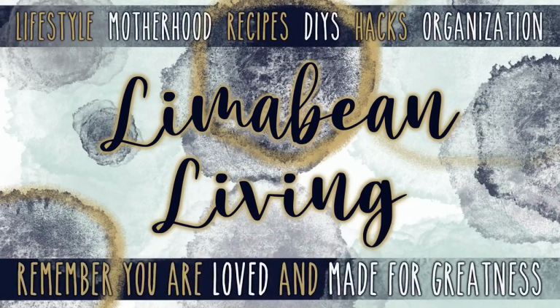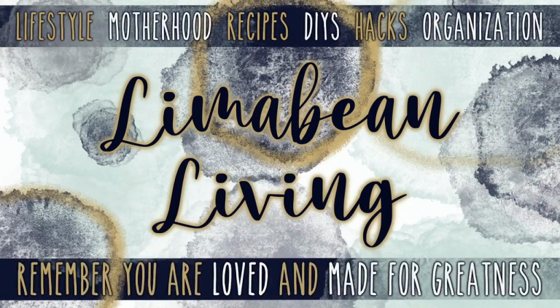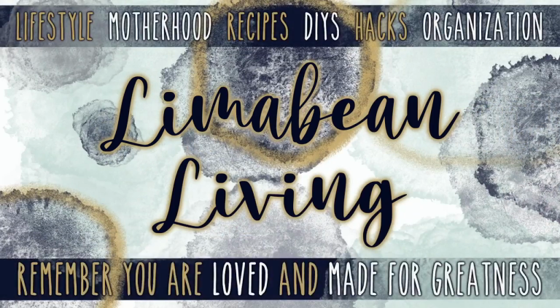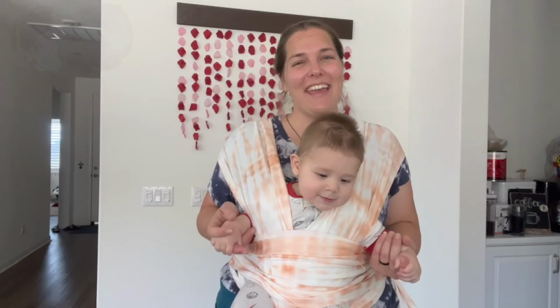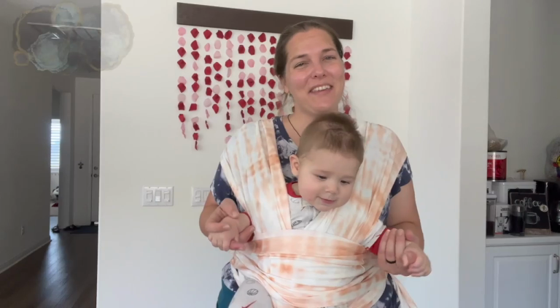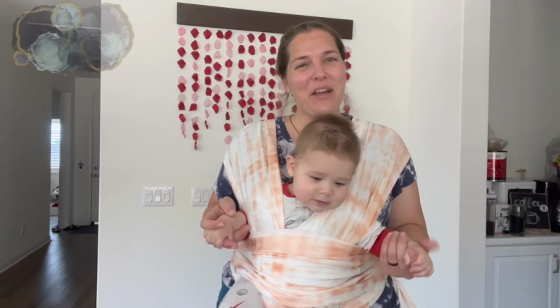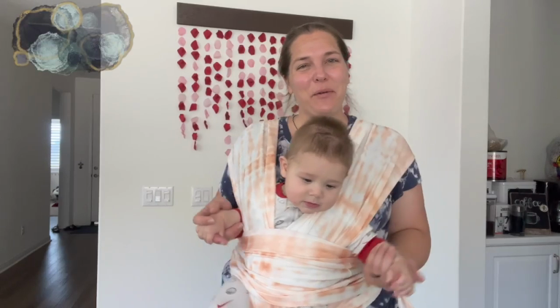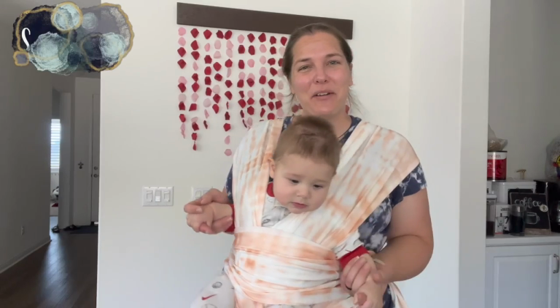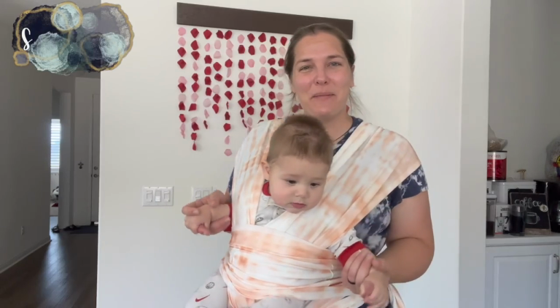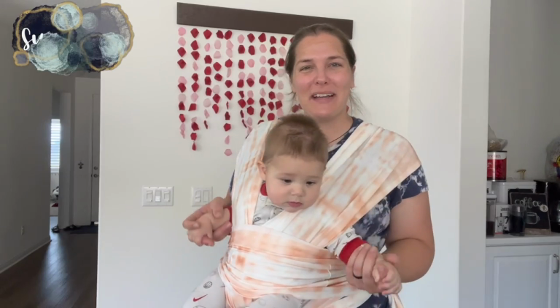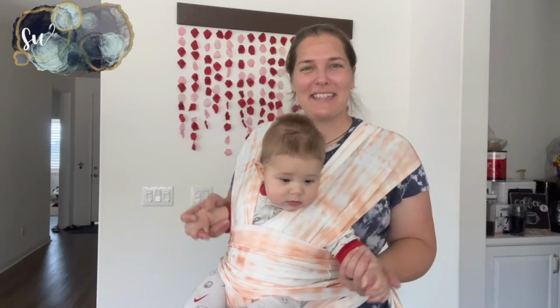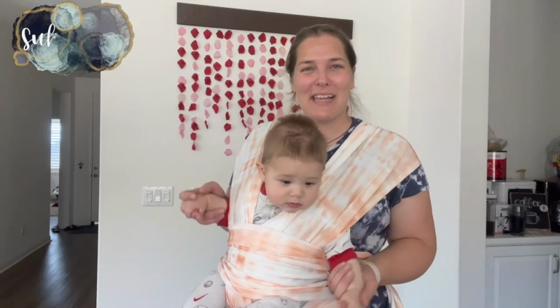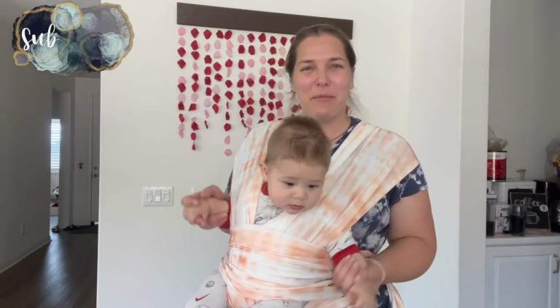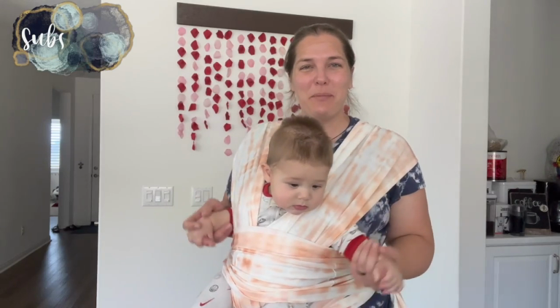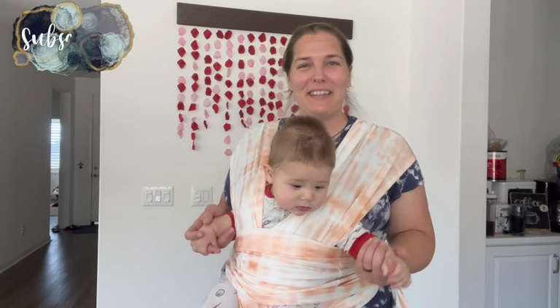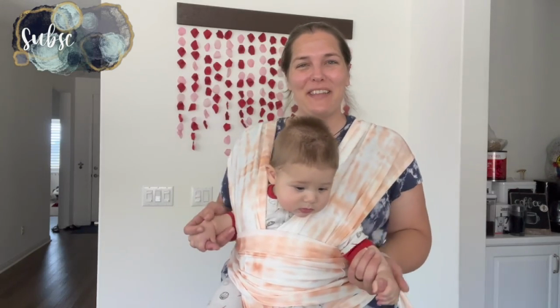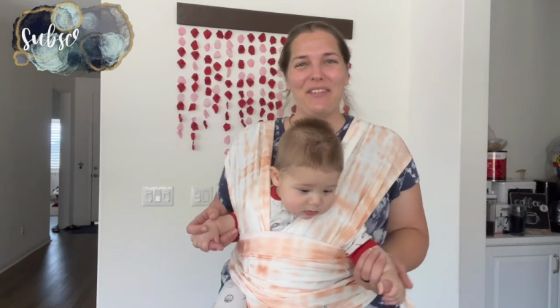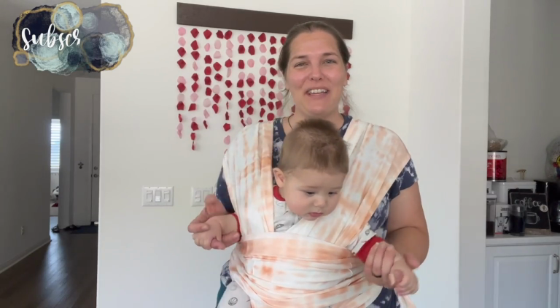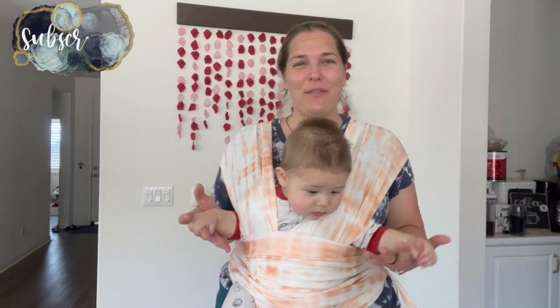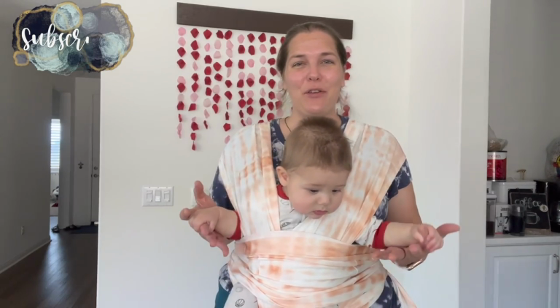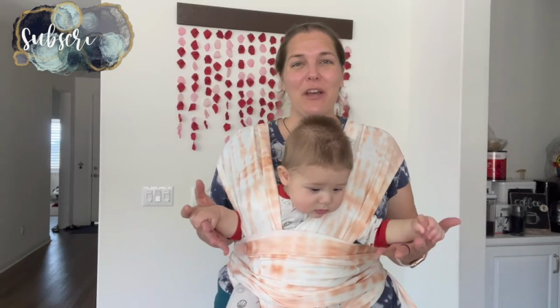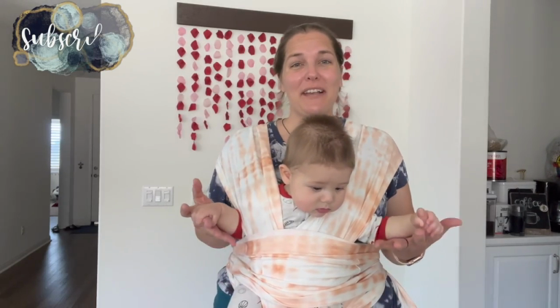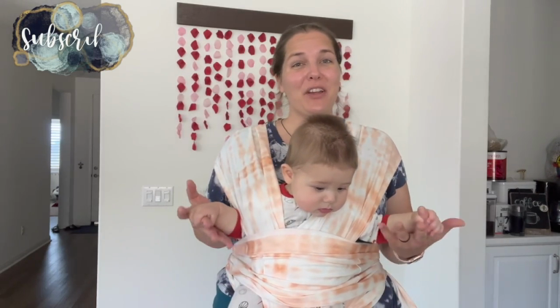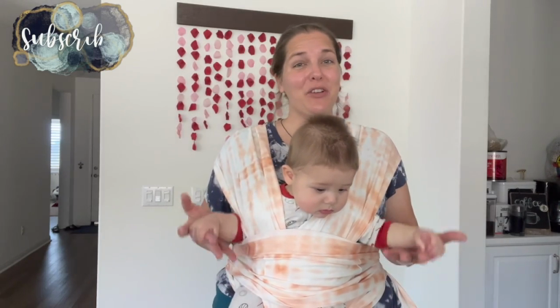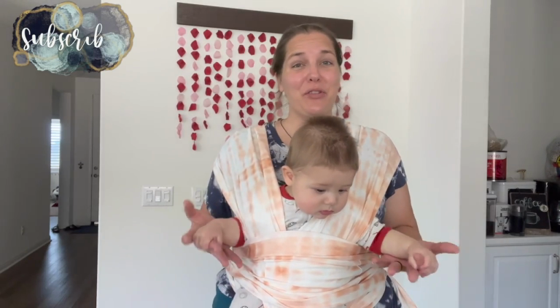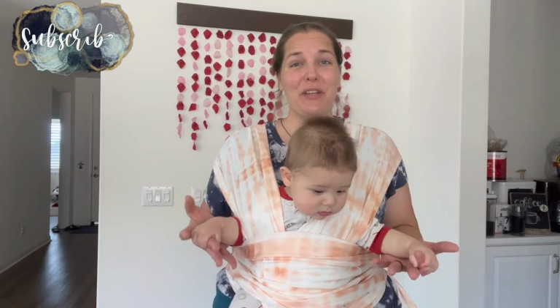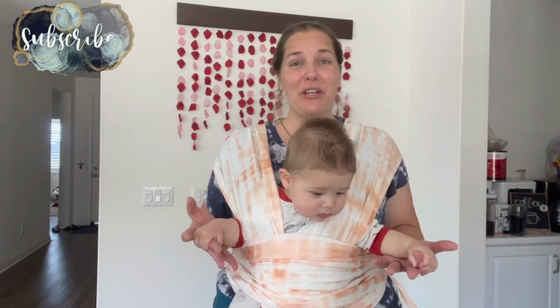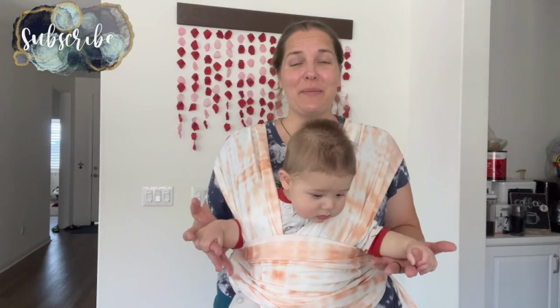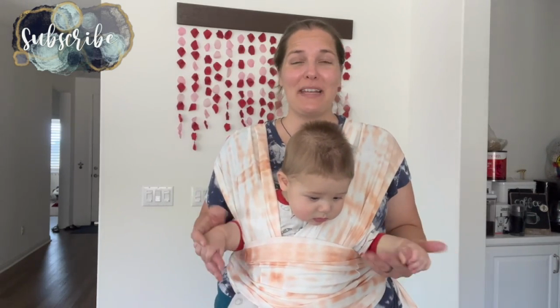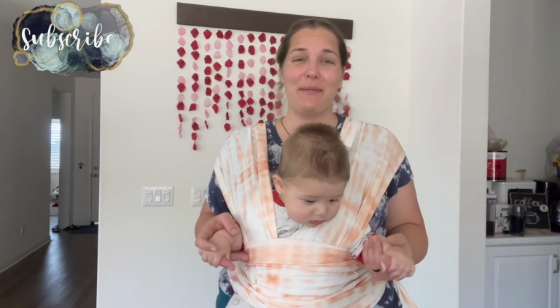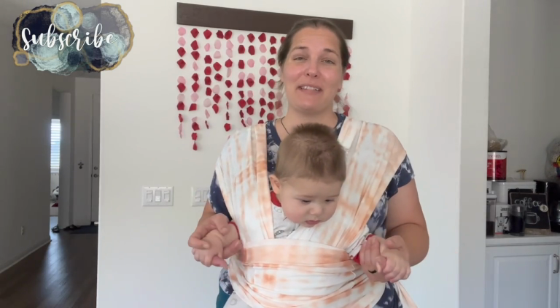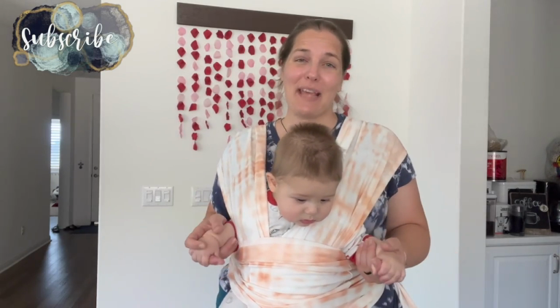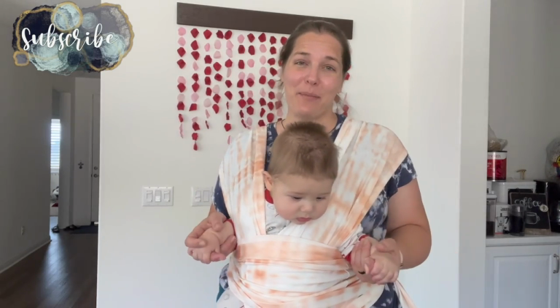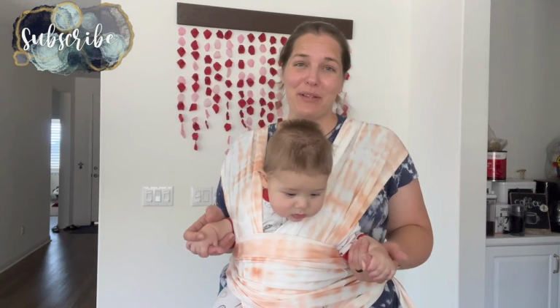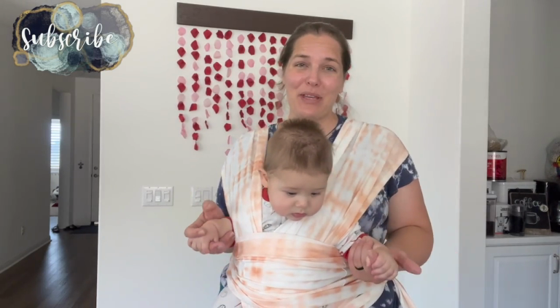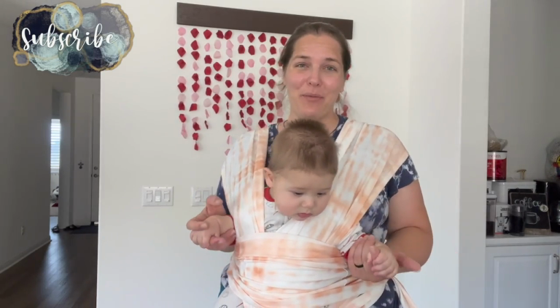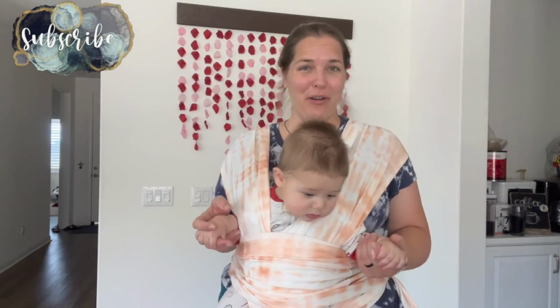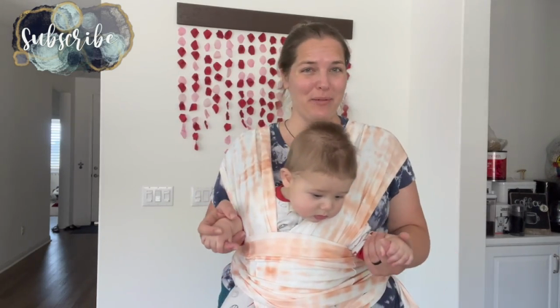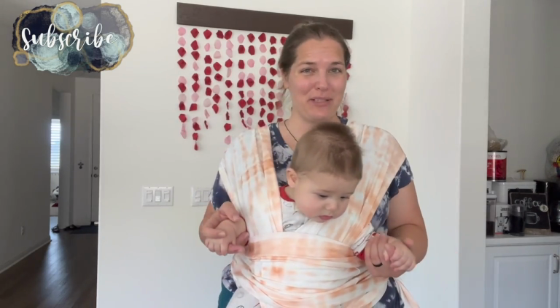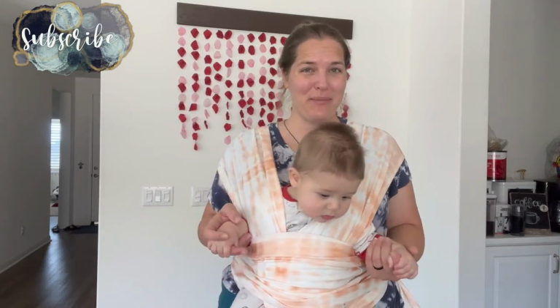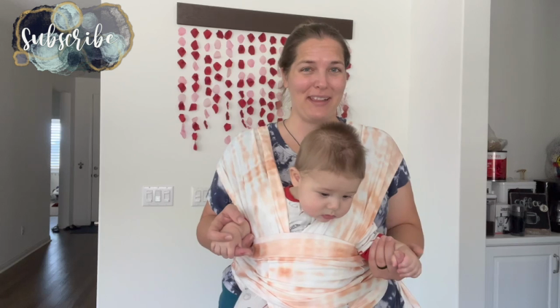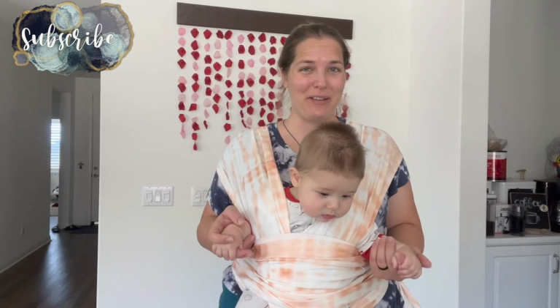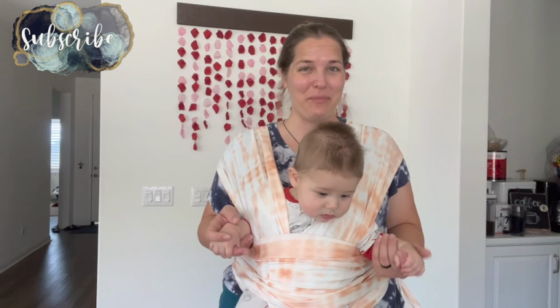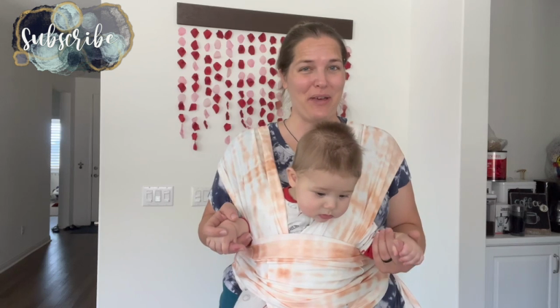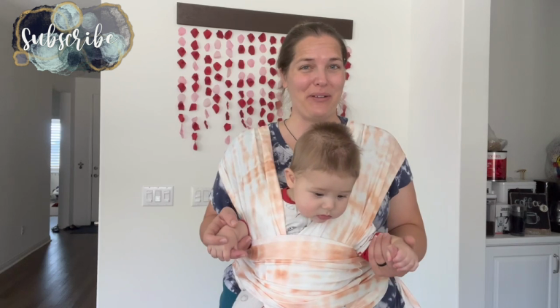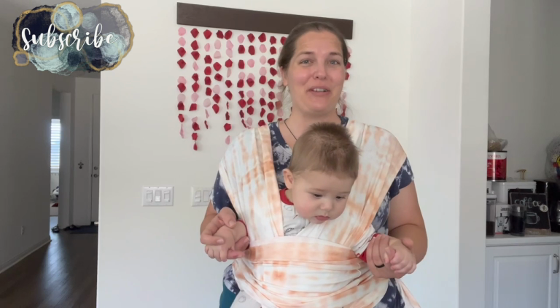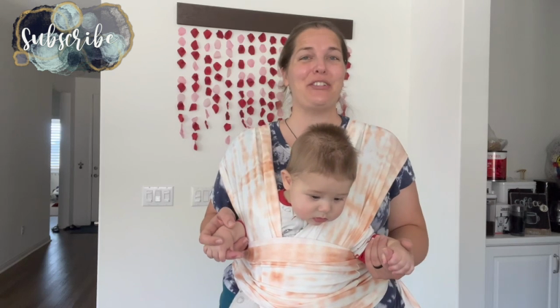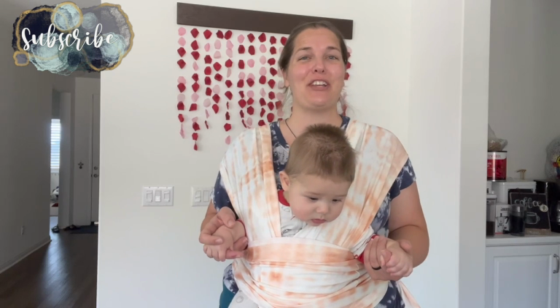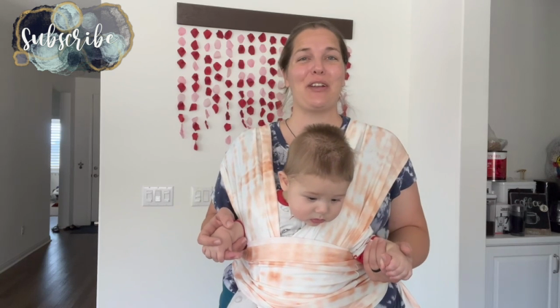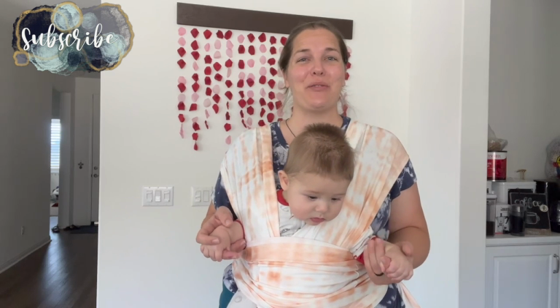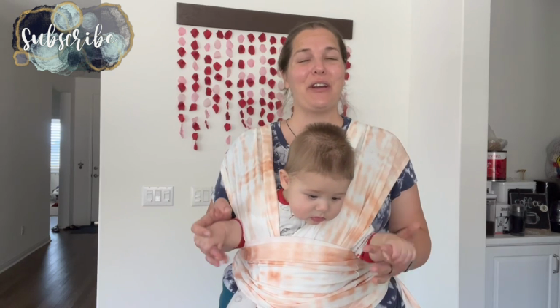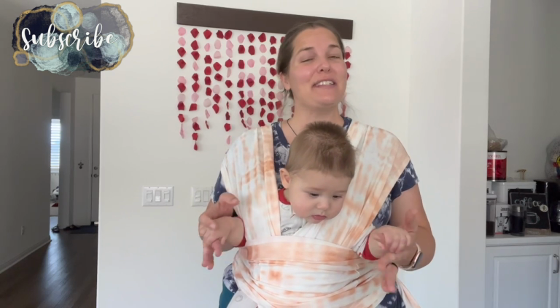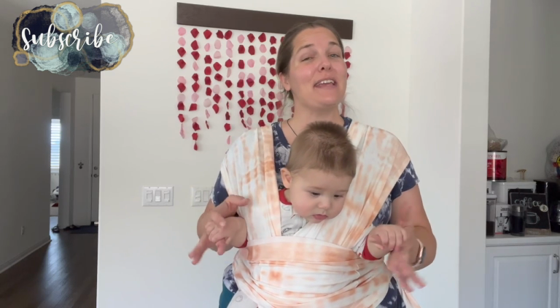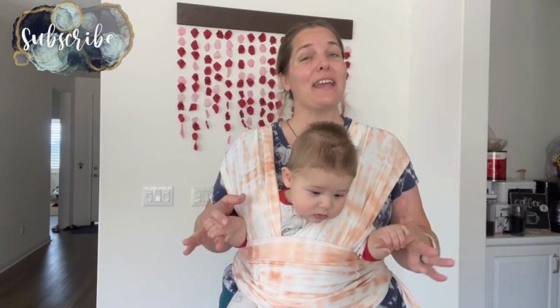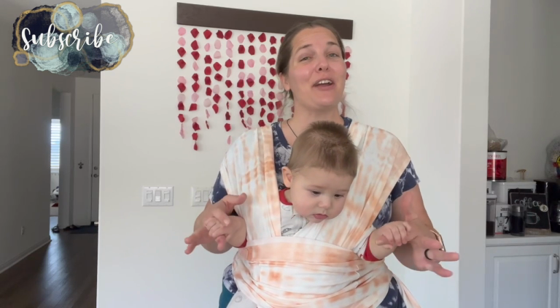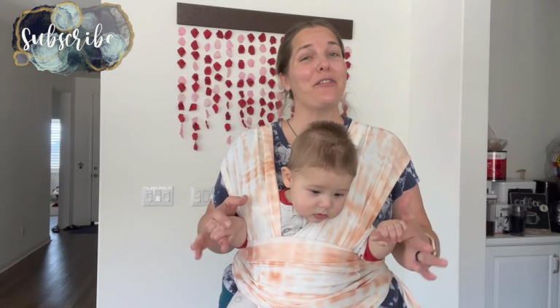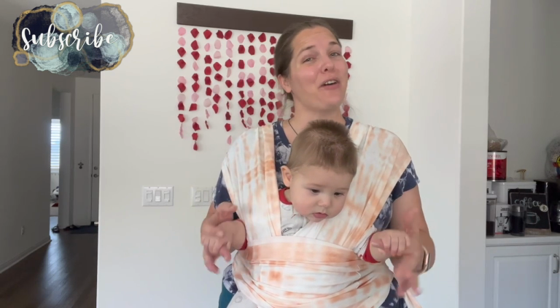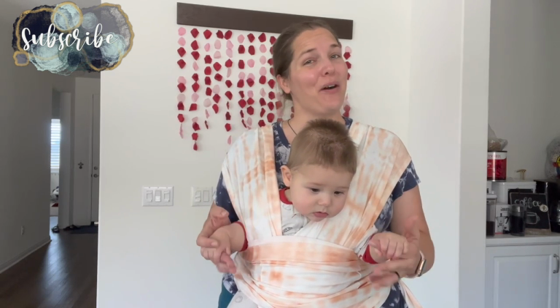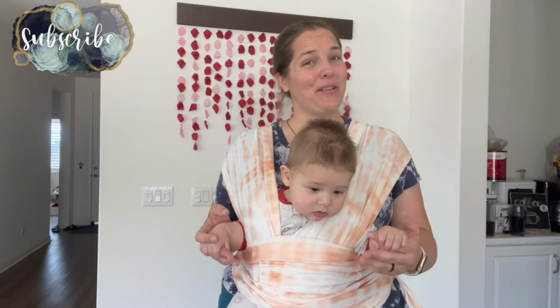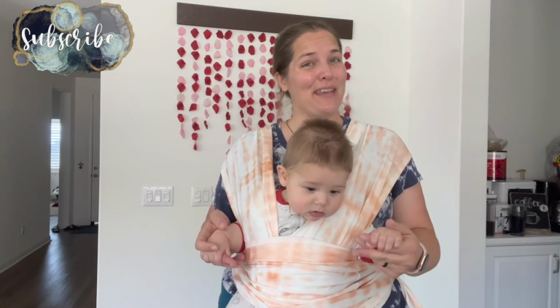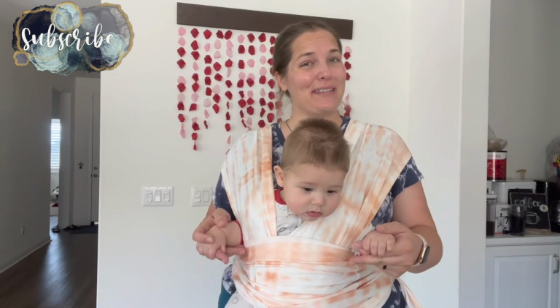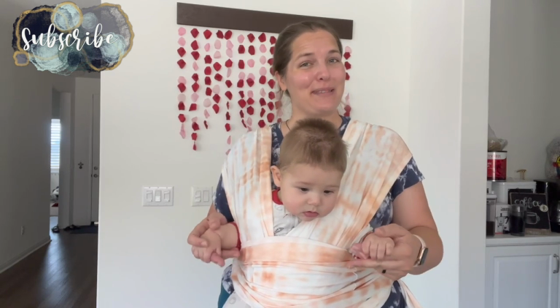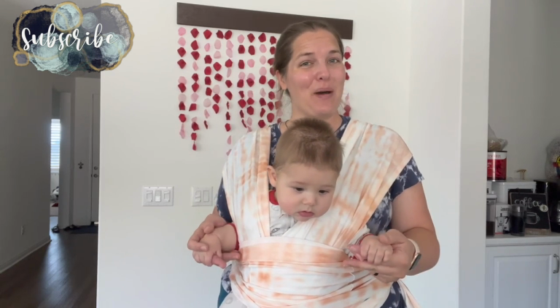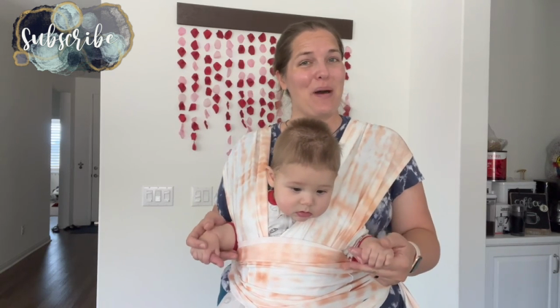Hey there, welcome back to Limabean Living. If you guys are new here, my name is Emily. Welcome to my little motherhood channel where I take care of all things mom.